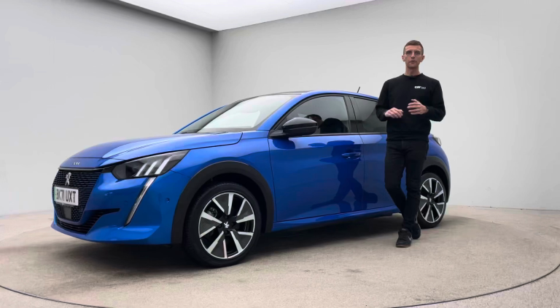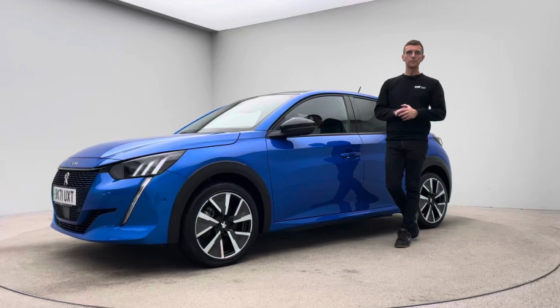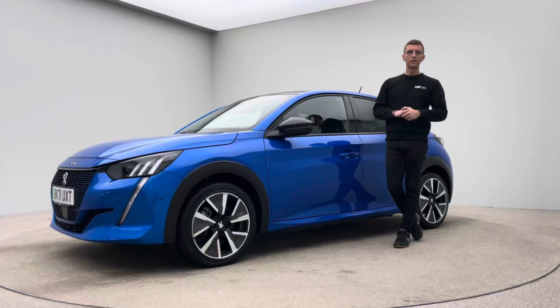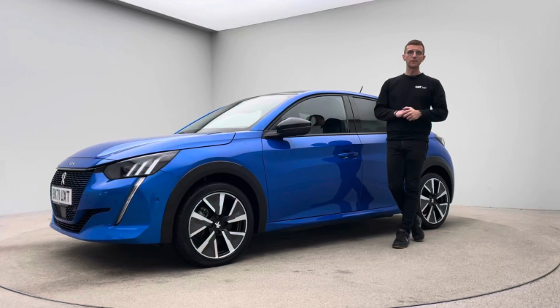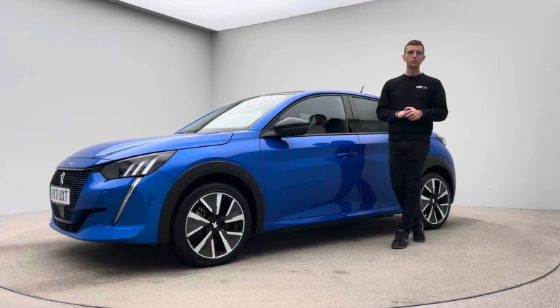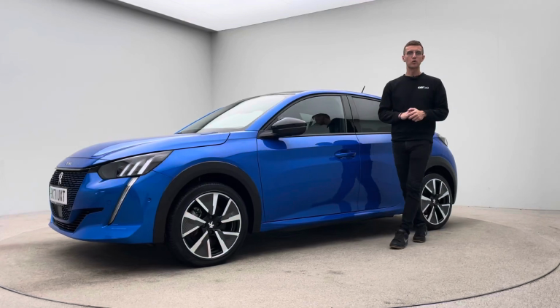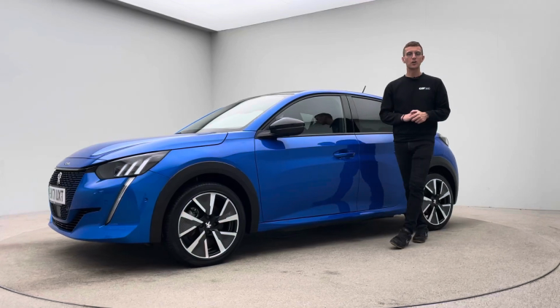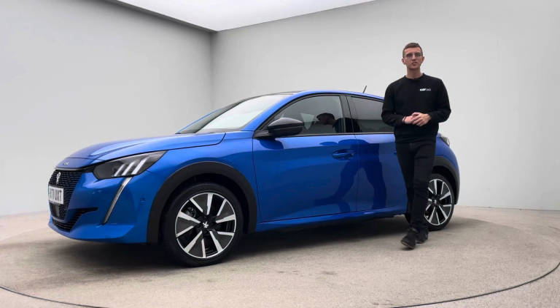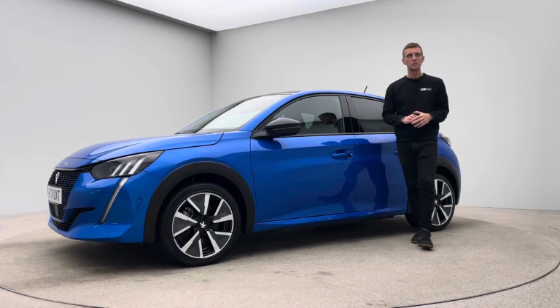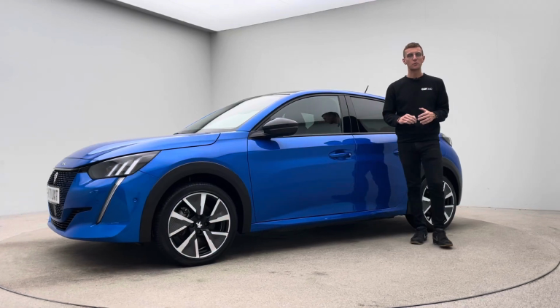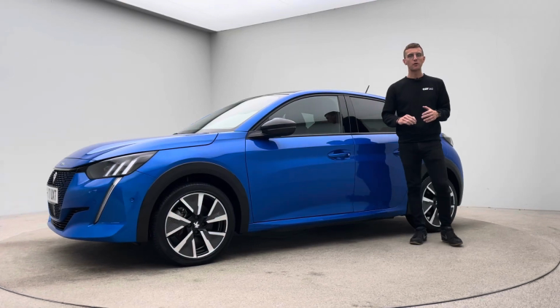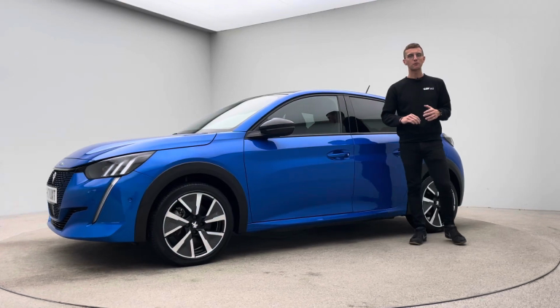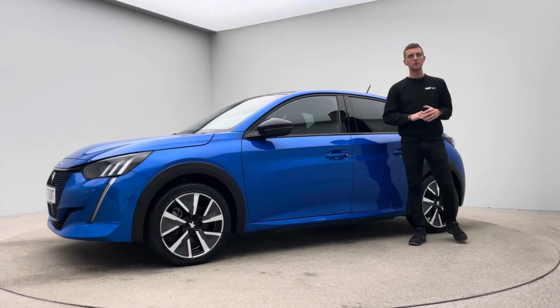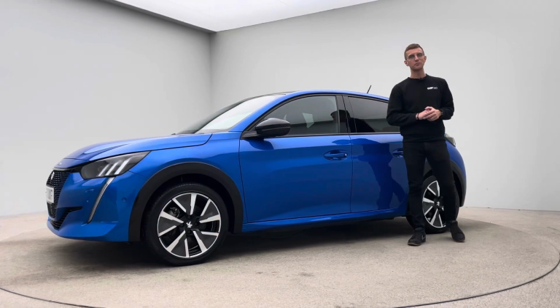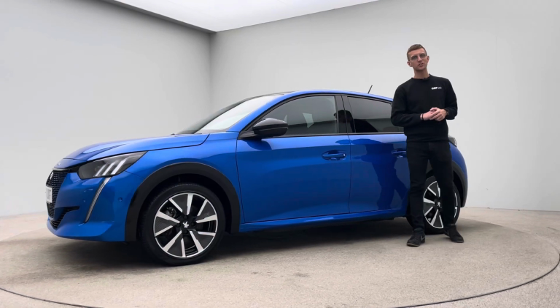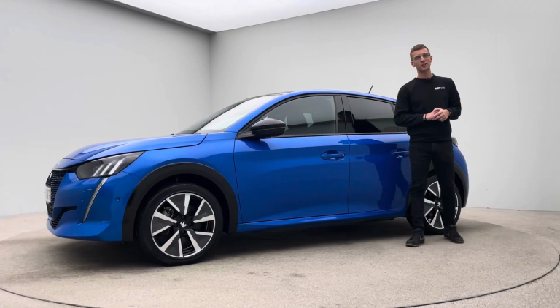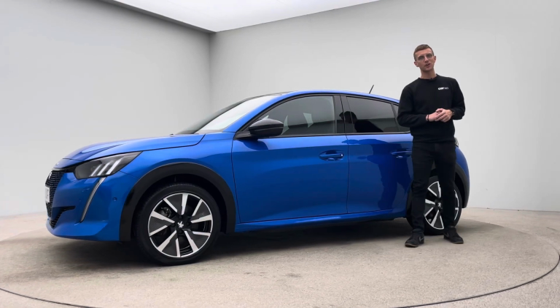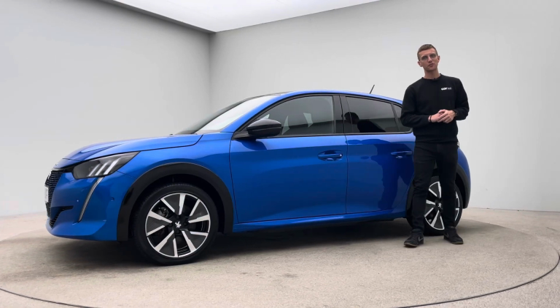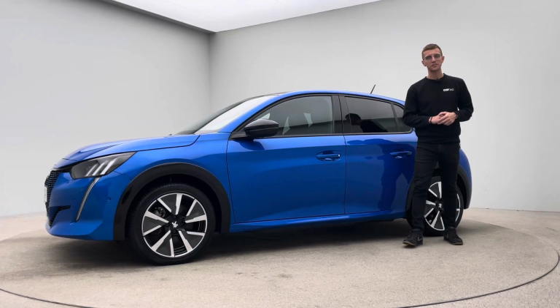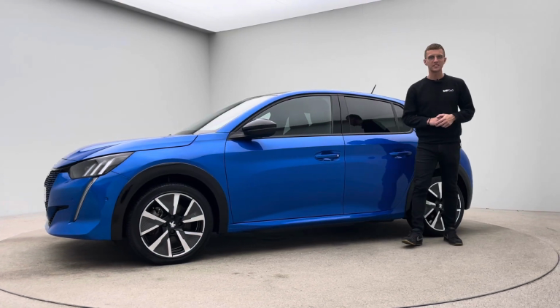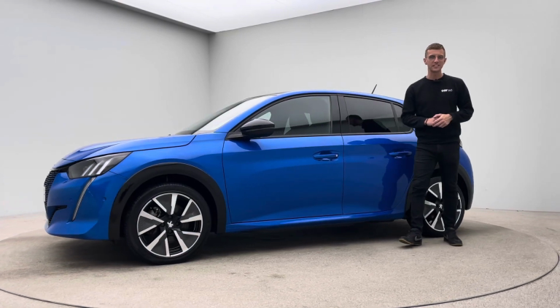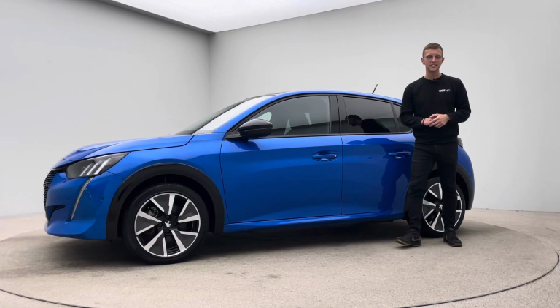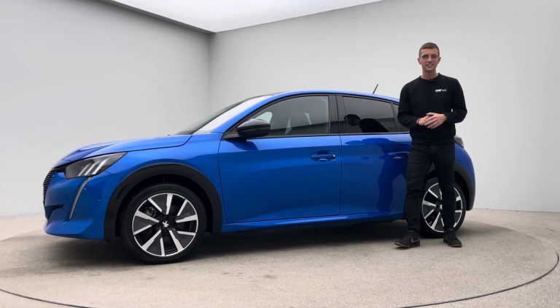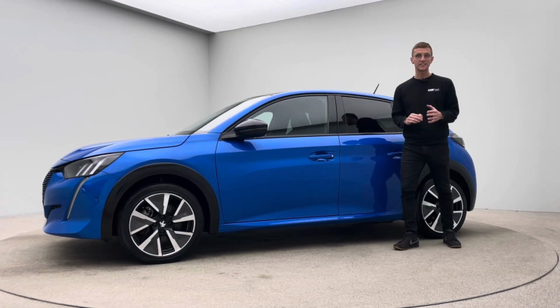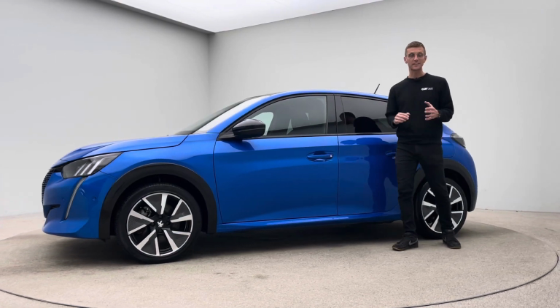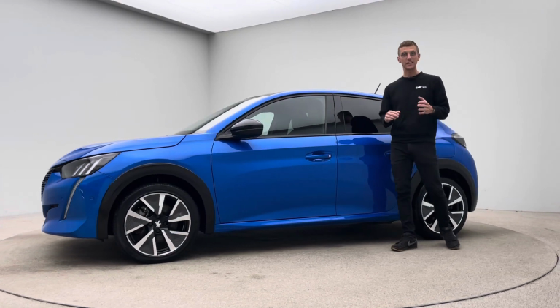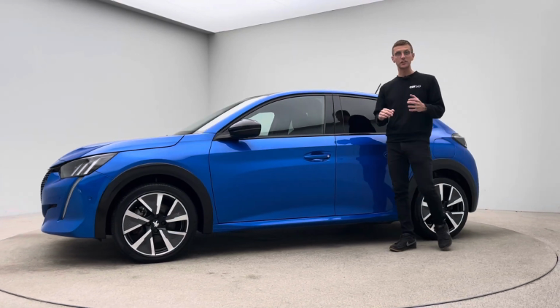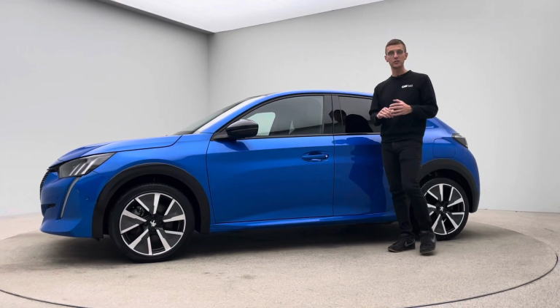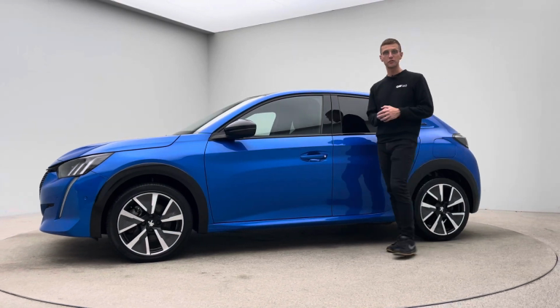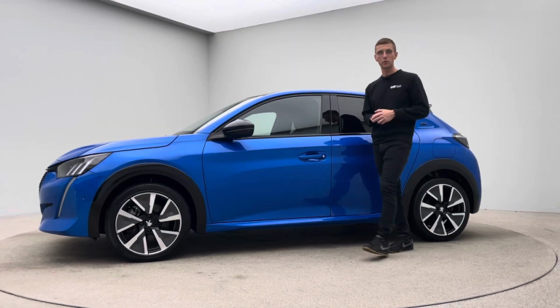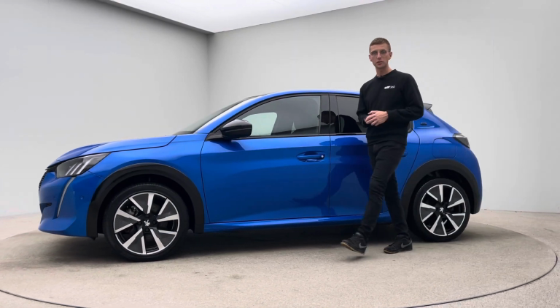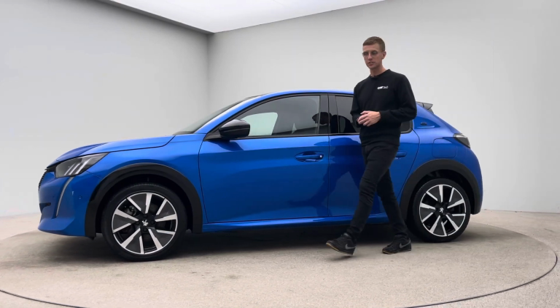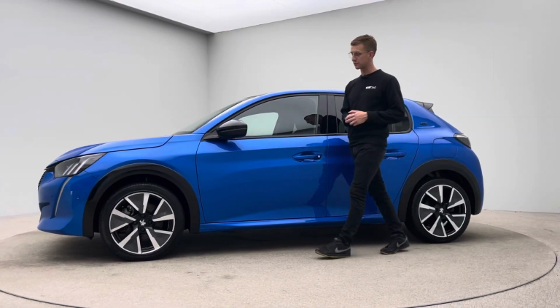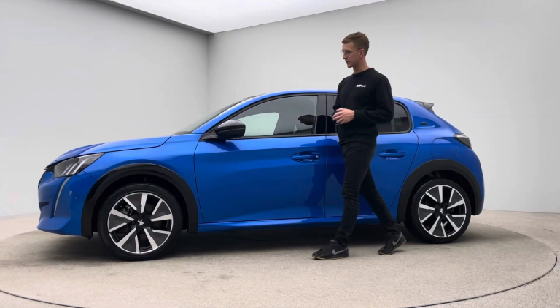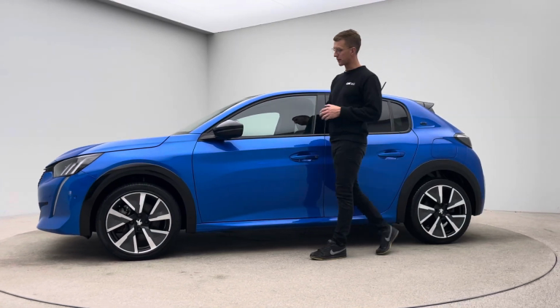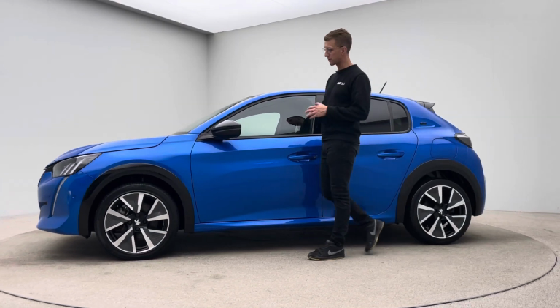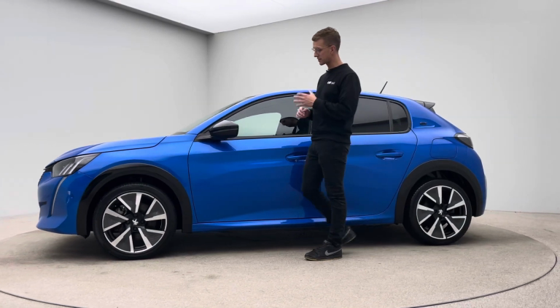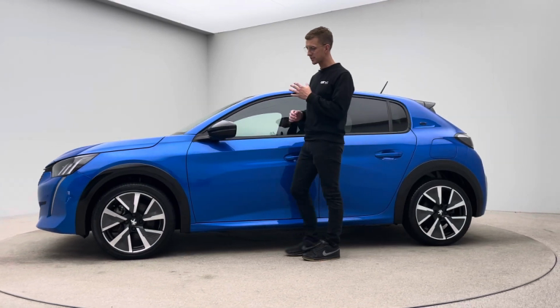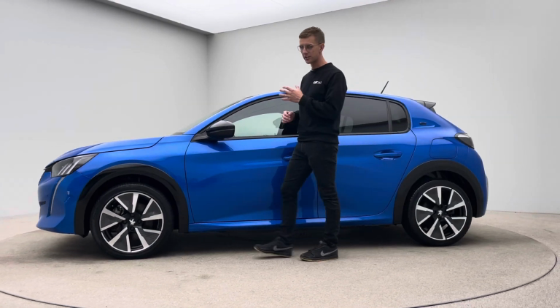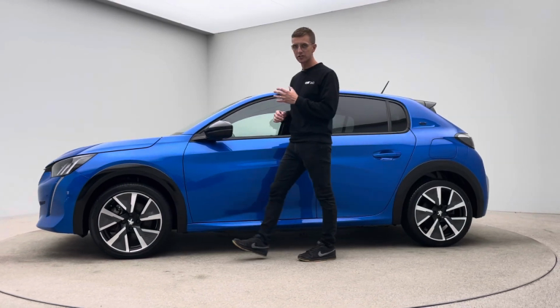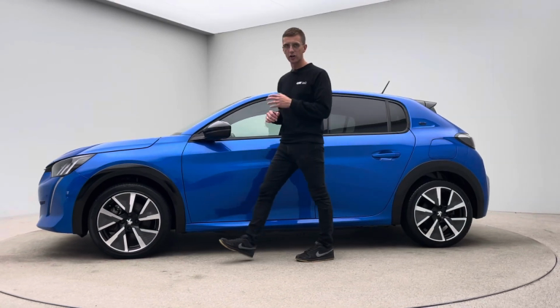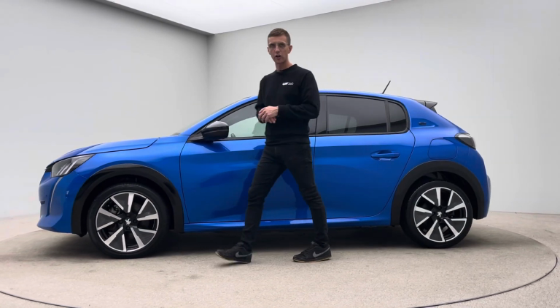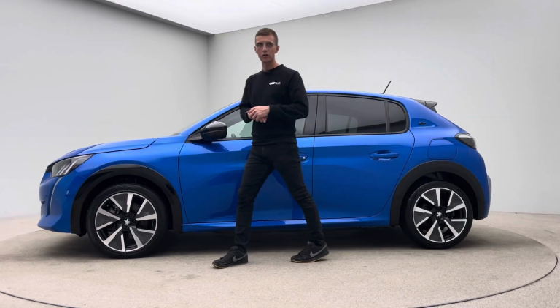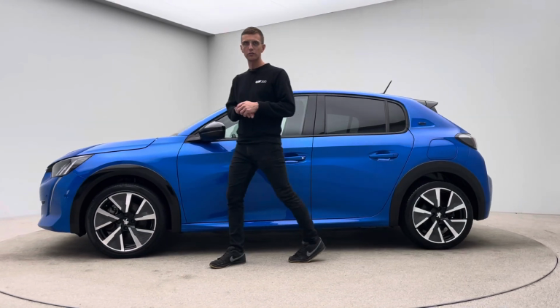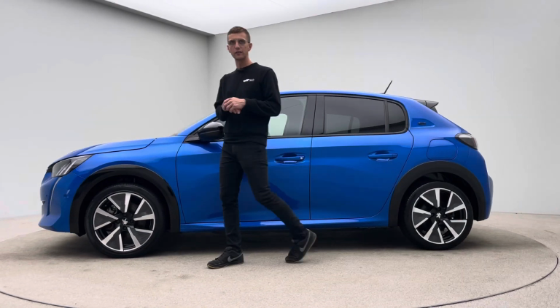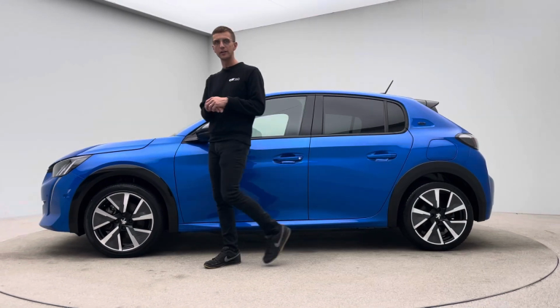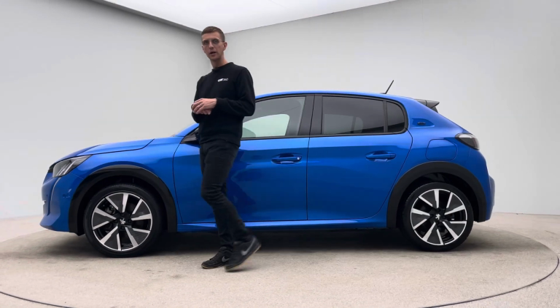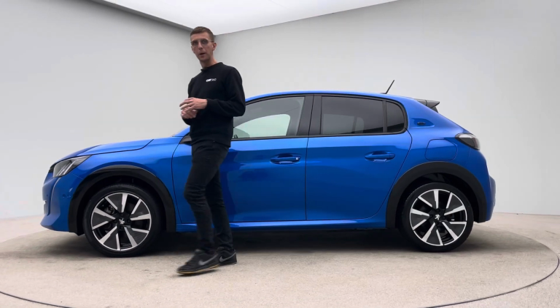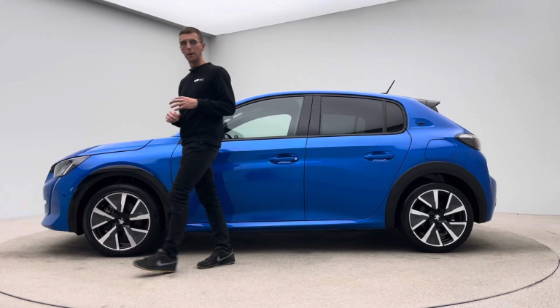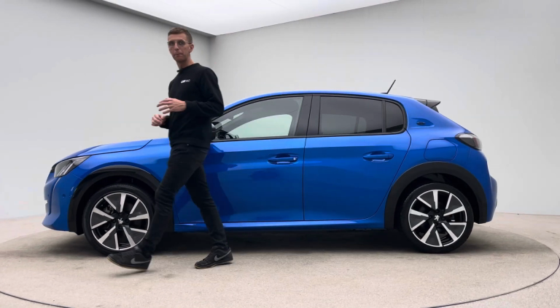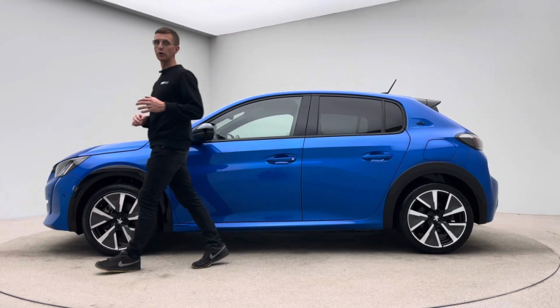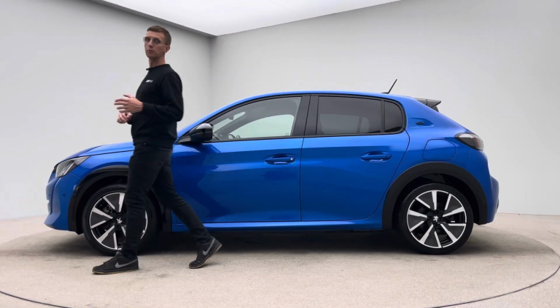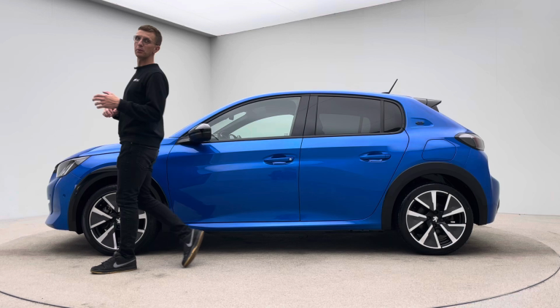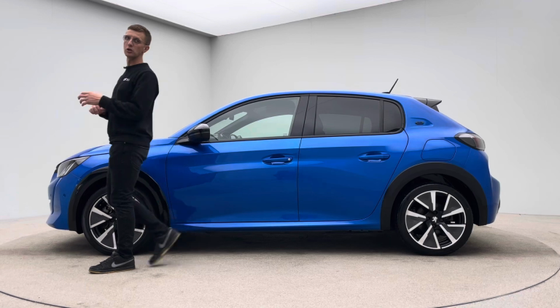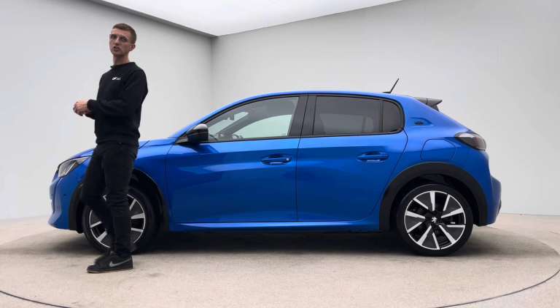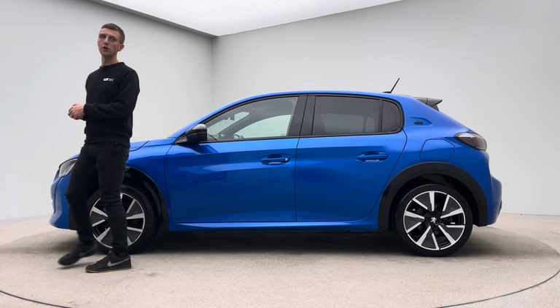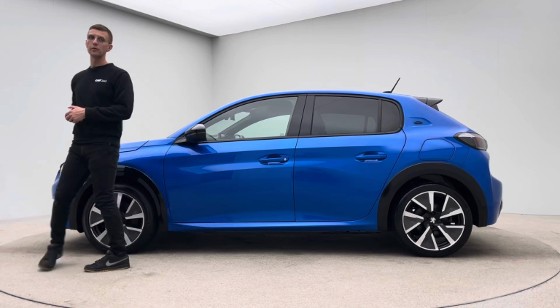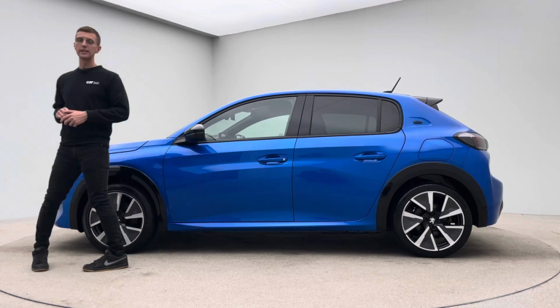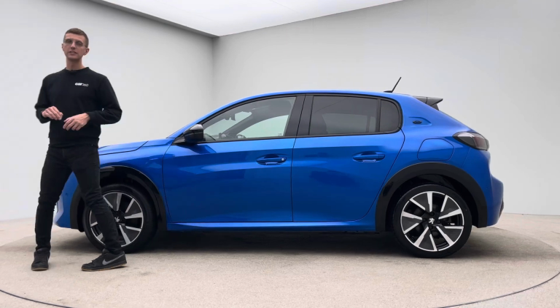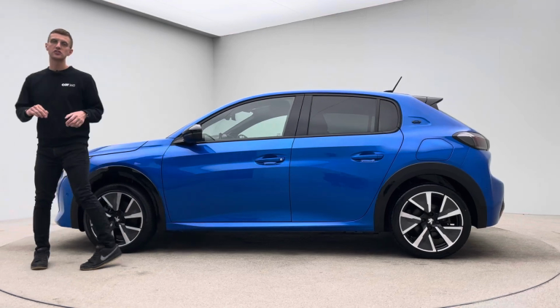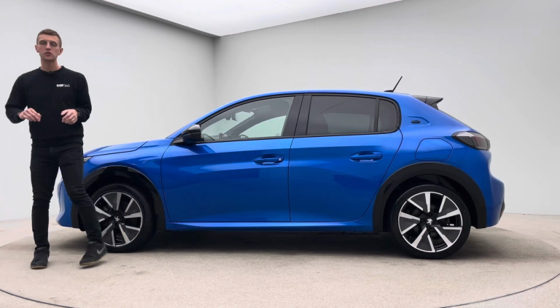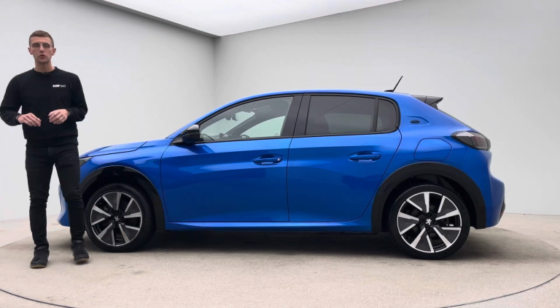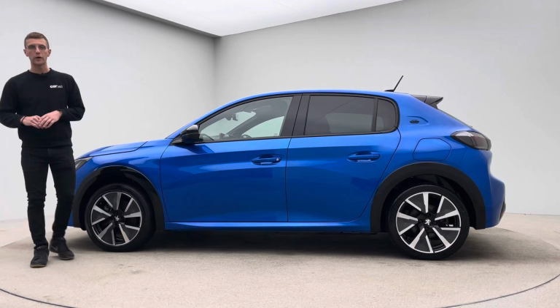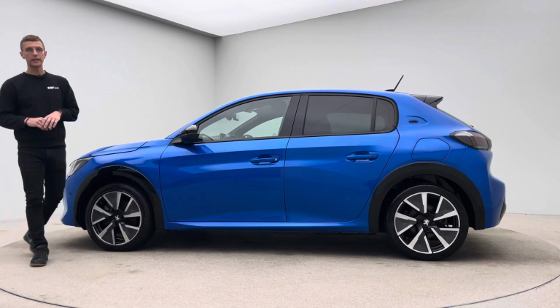Hello, my name is Ross and welcome to CAR360. Thank you for watching this video presentation on our lovely blue Peugeot E208.